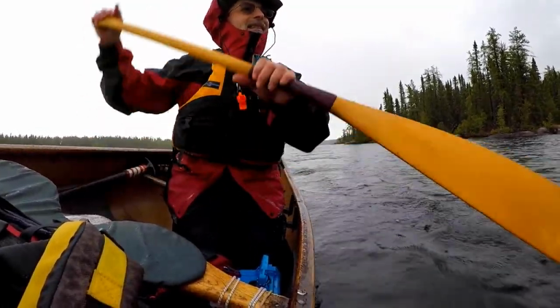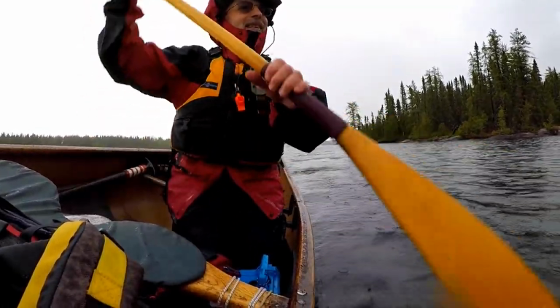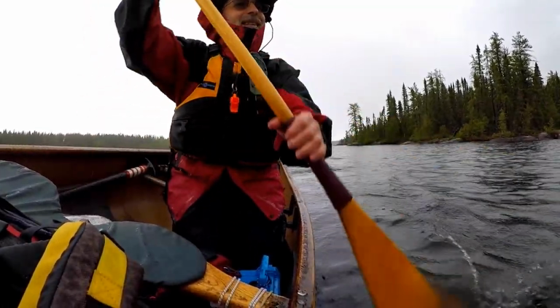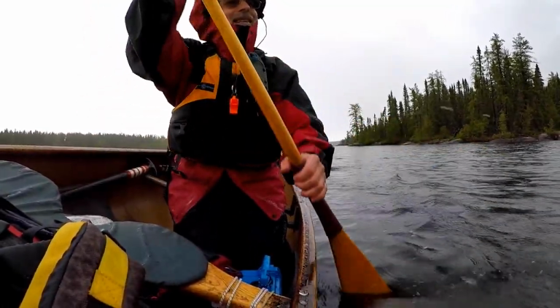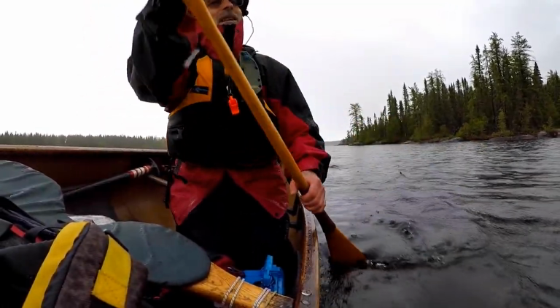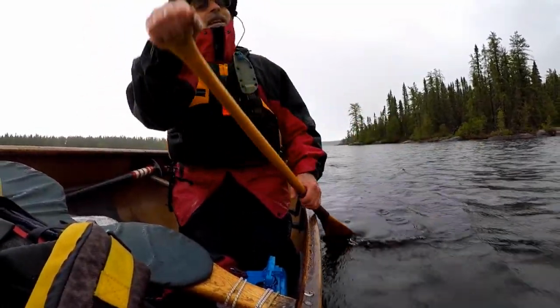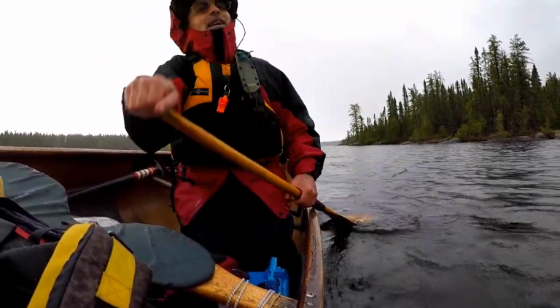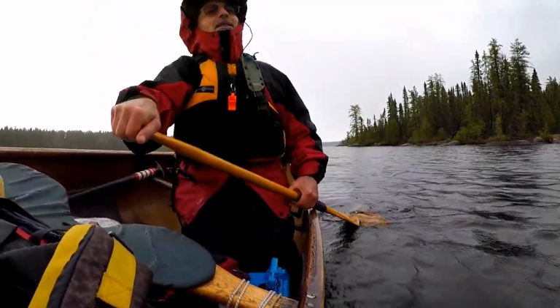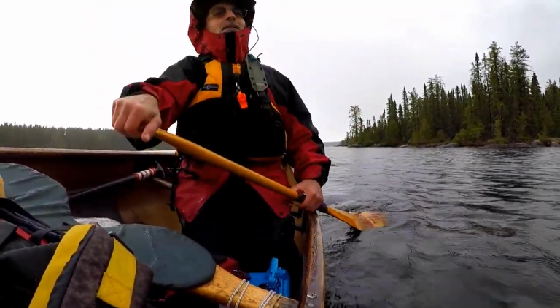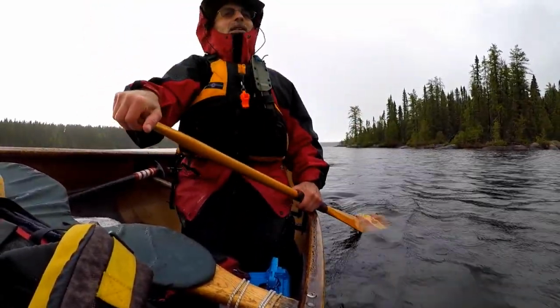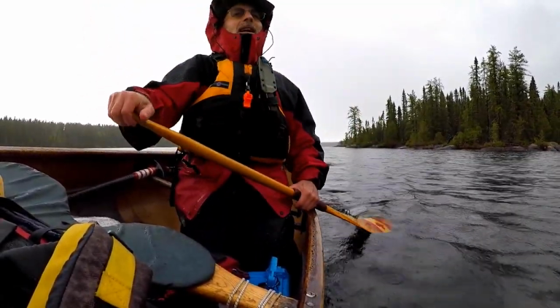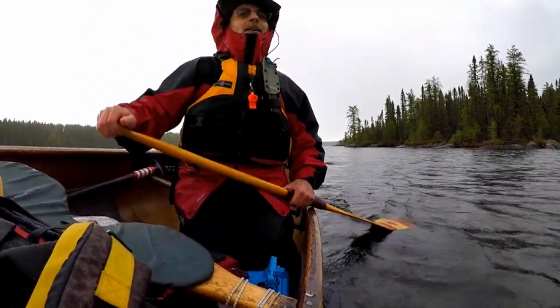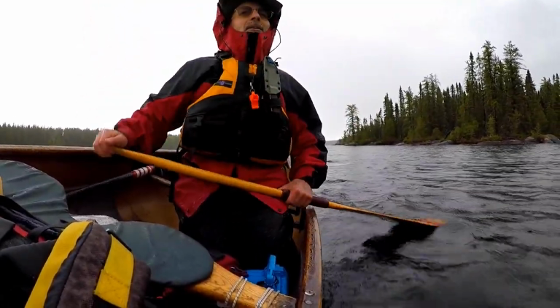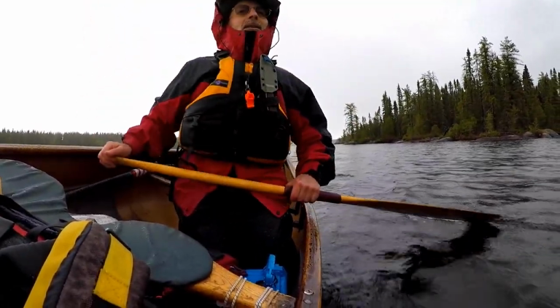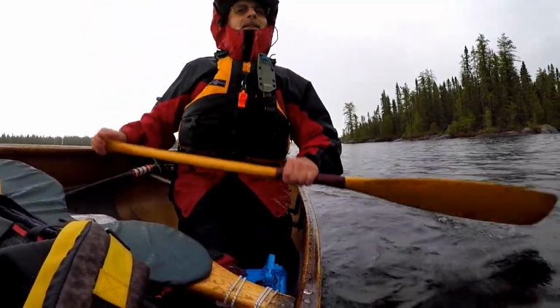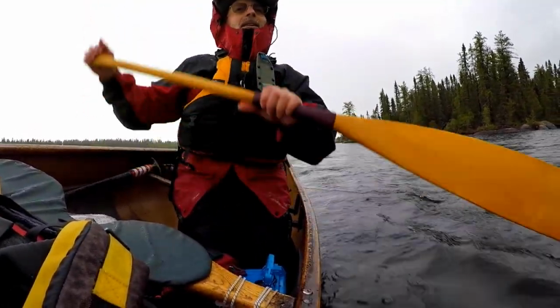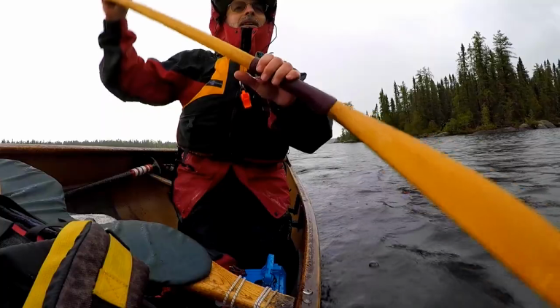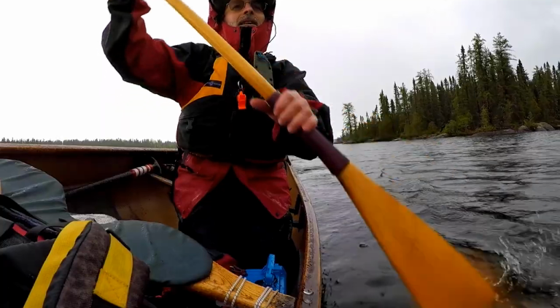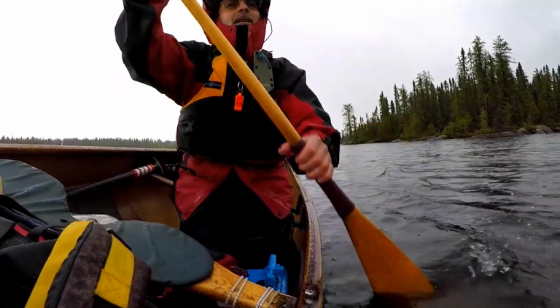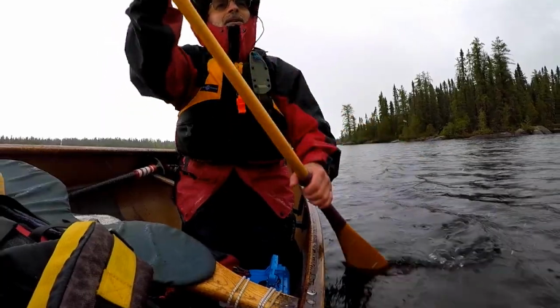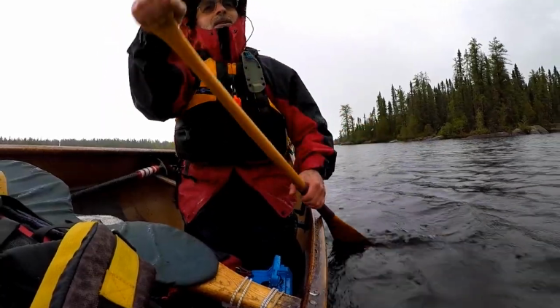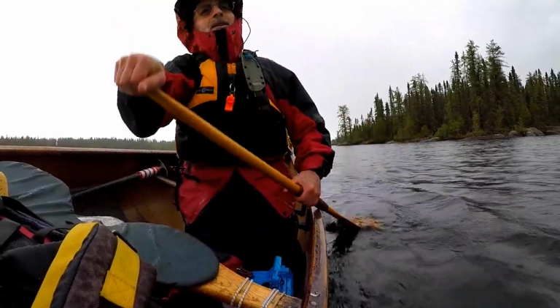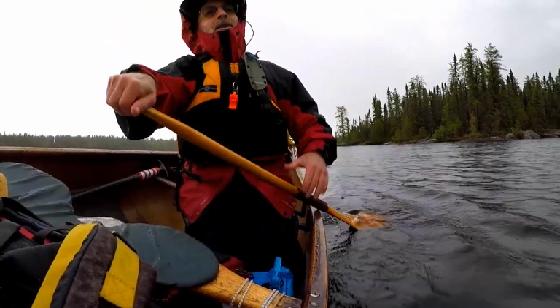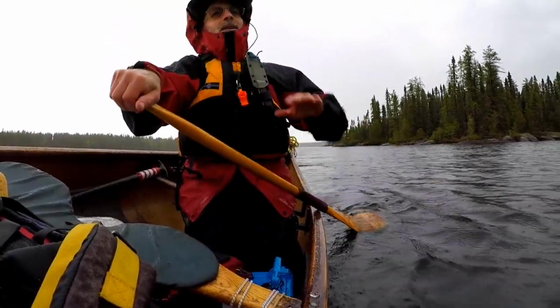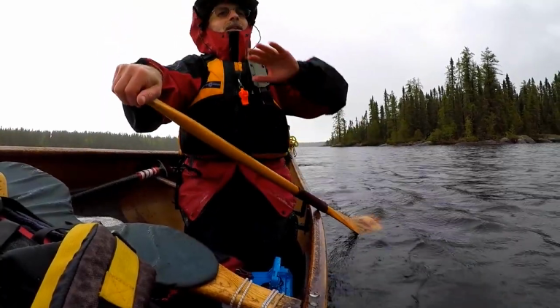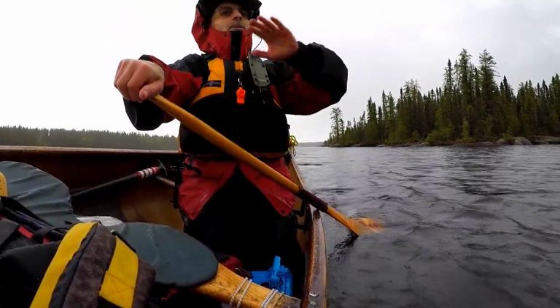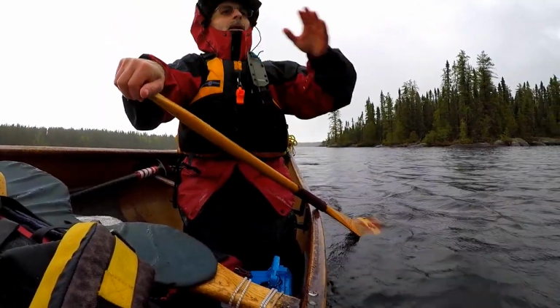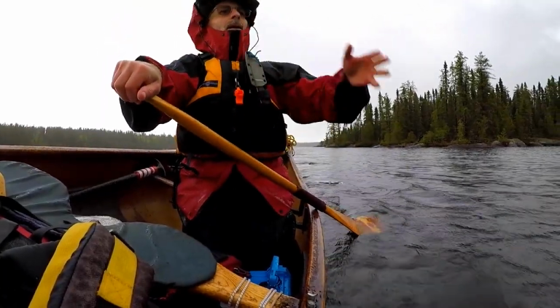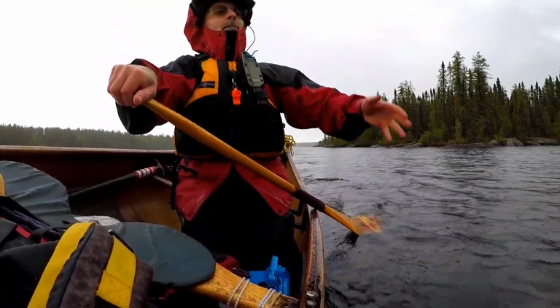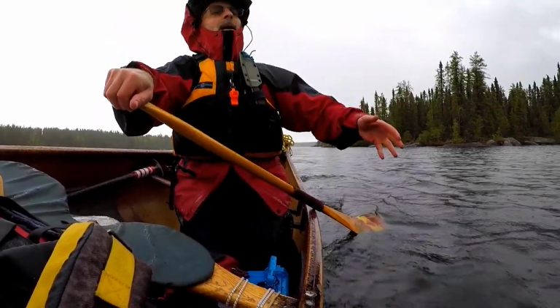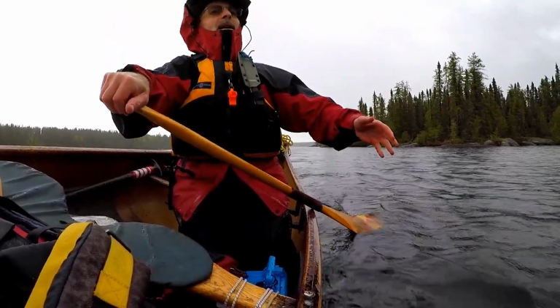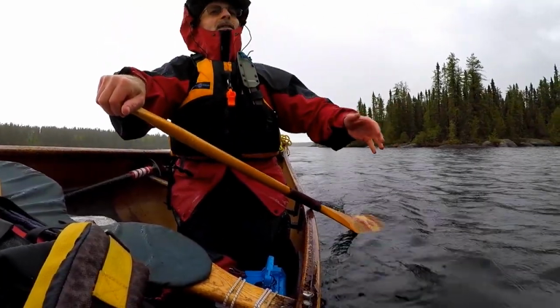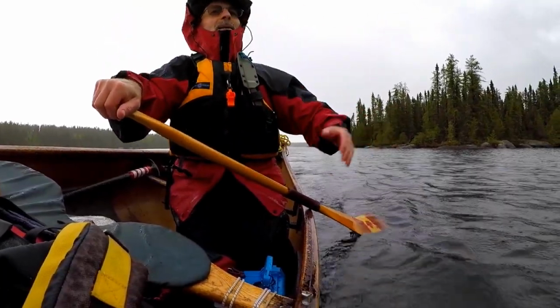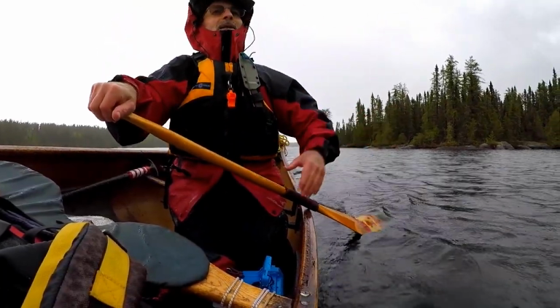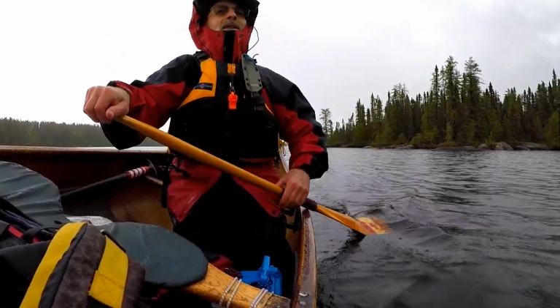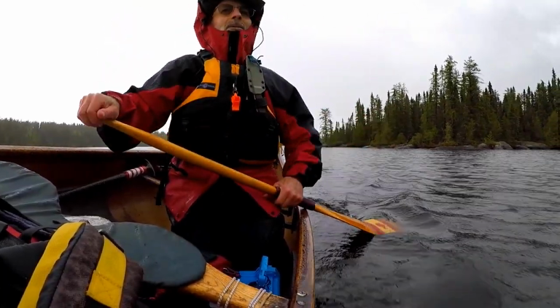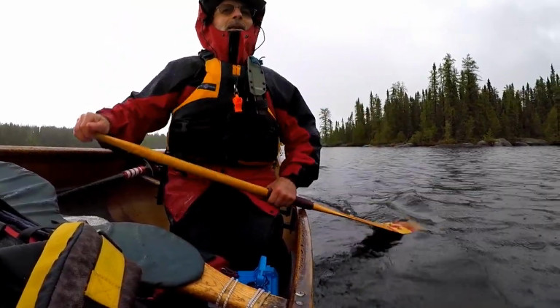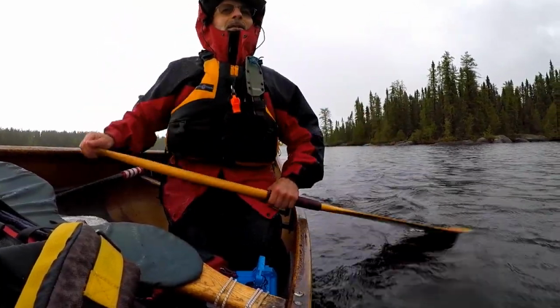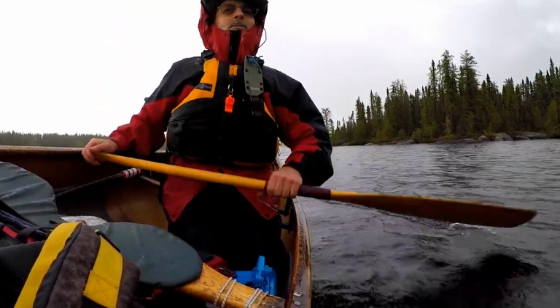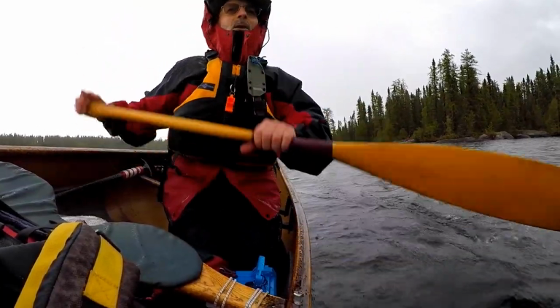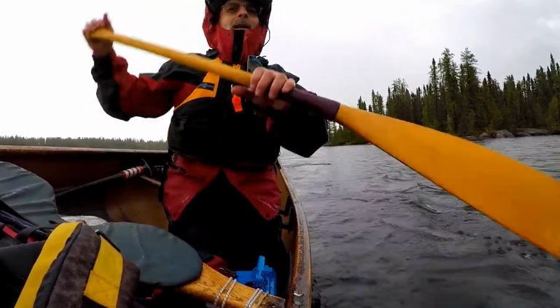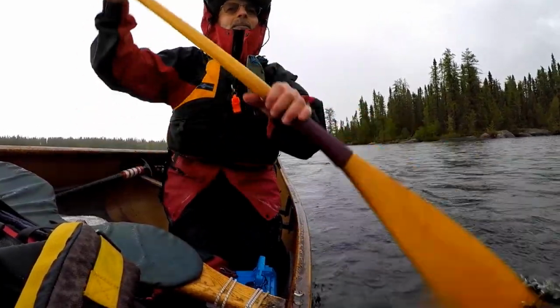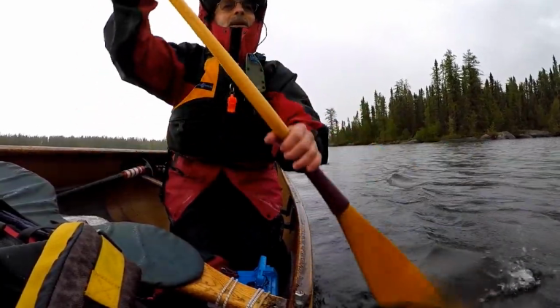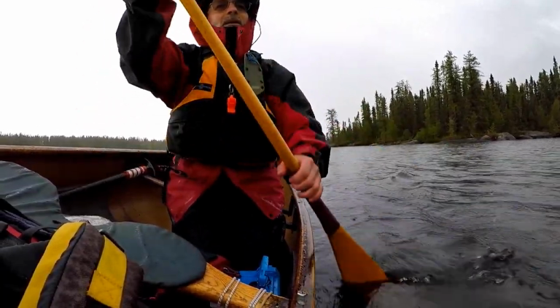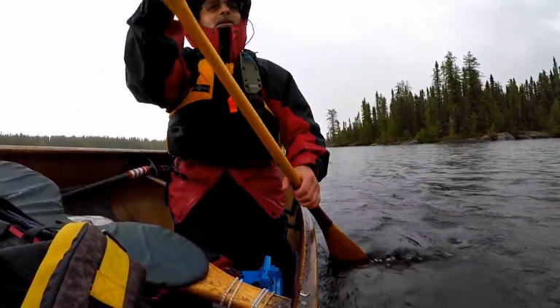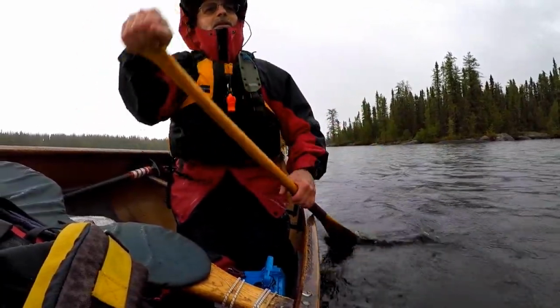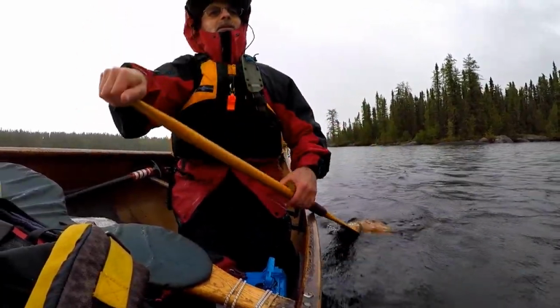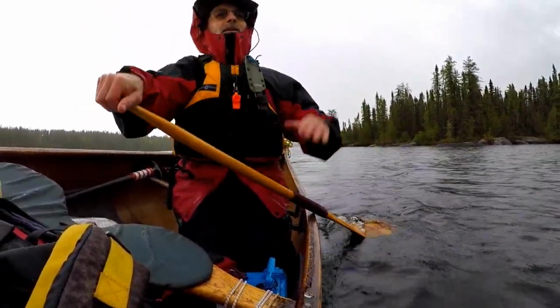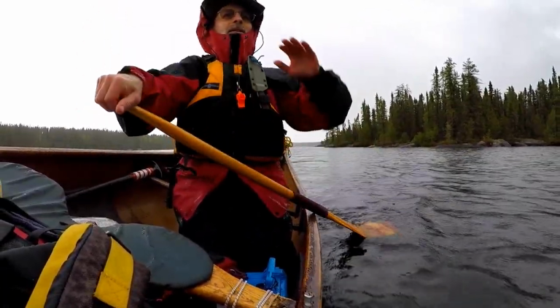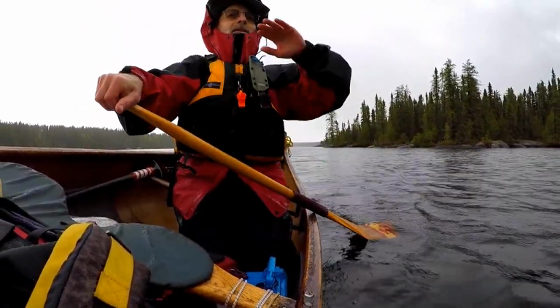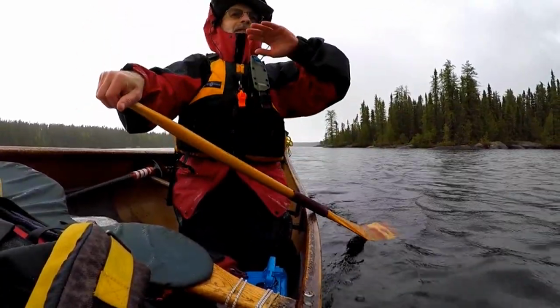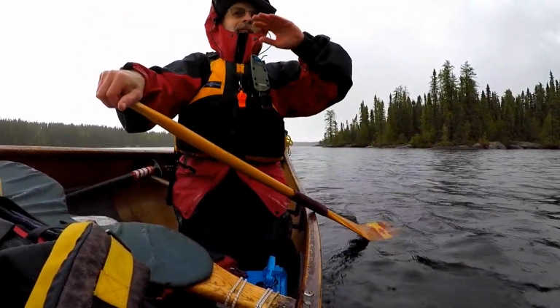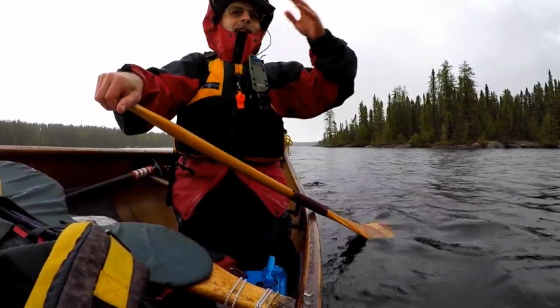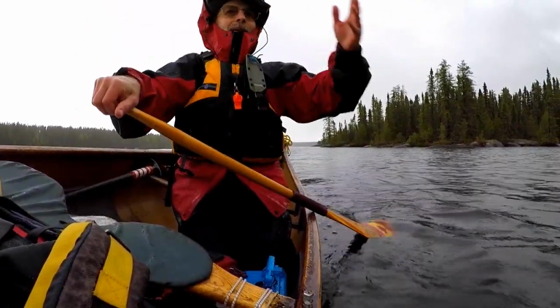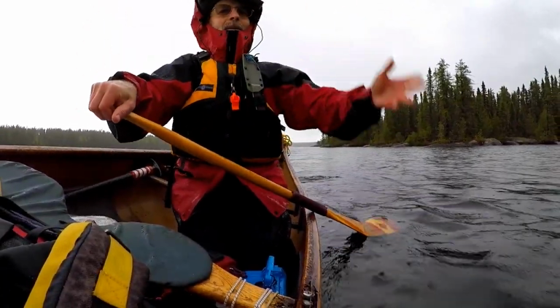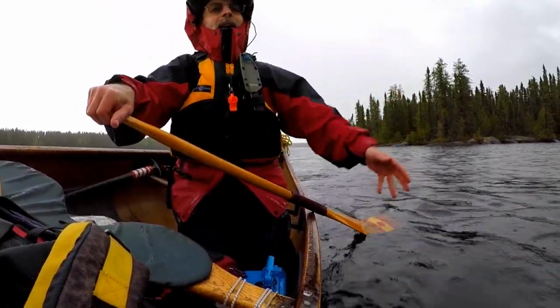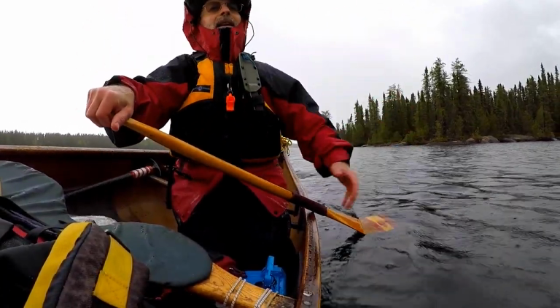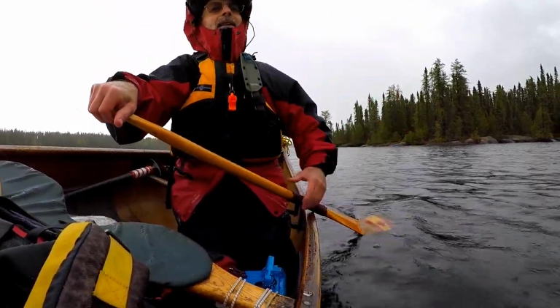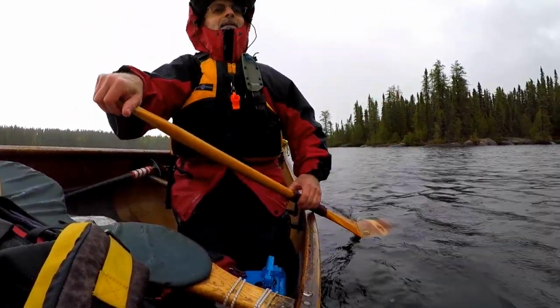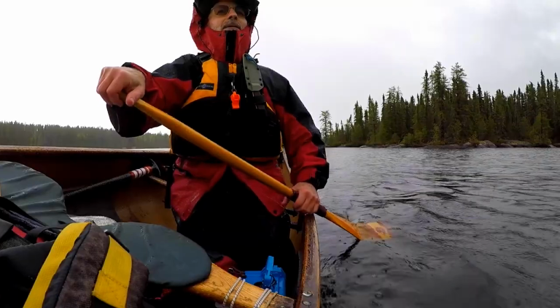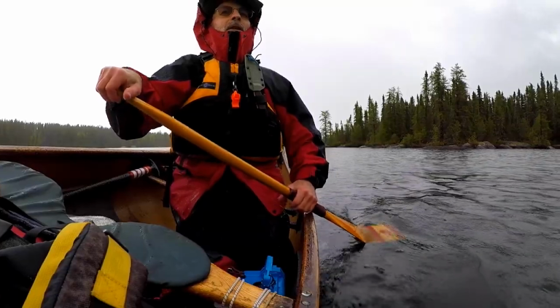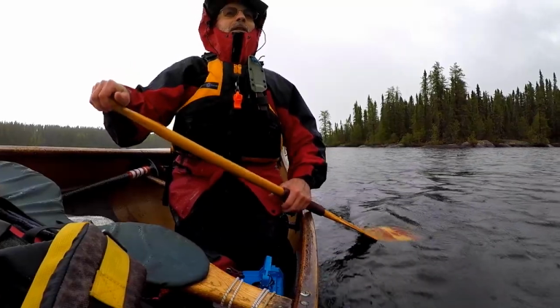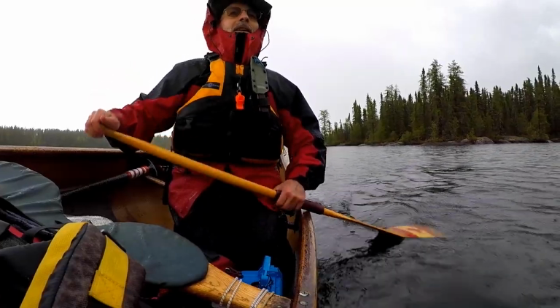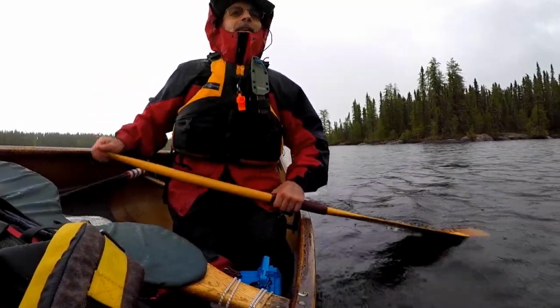You can't really do that on a whaleback rock, especially when it's wet, because you can slide right in and fall in.